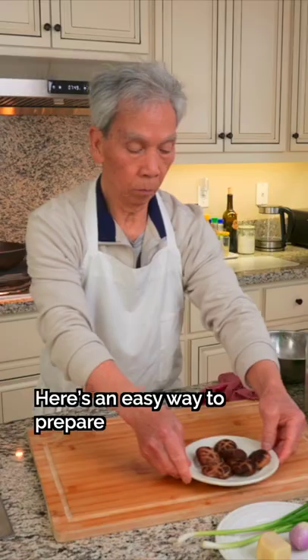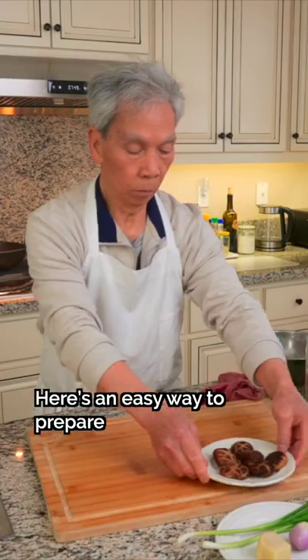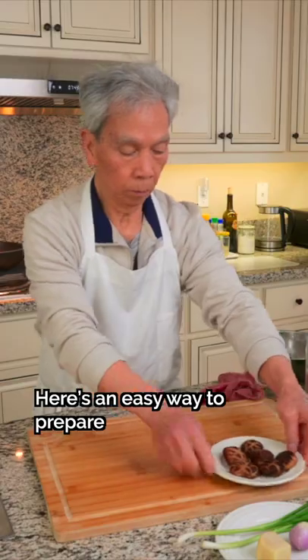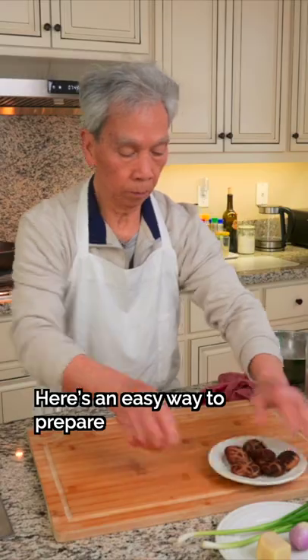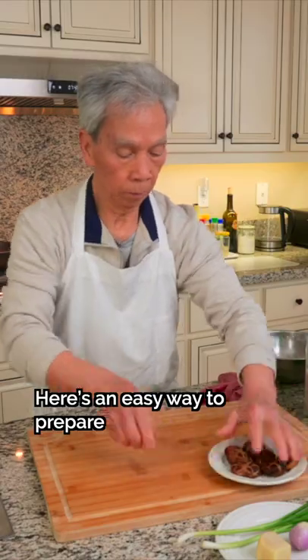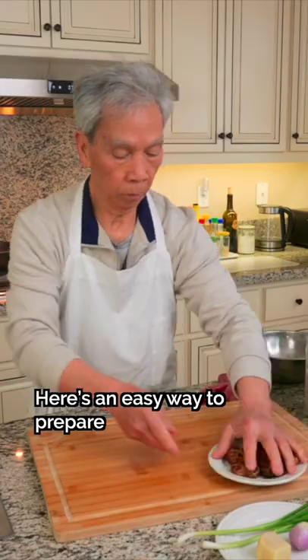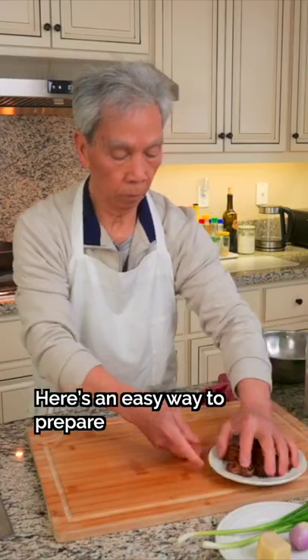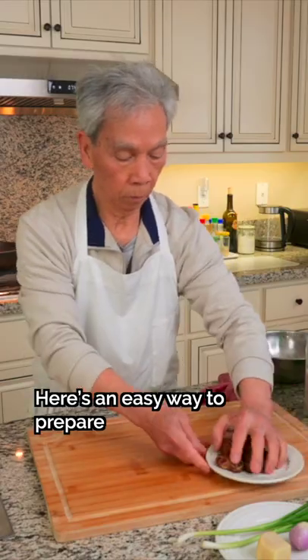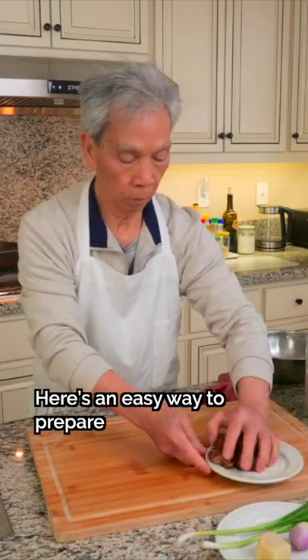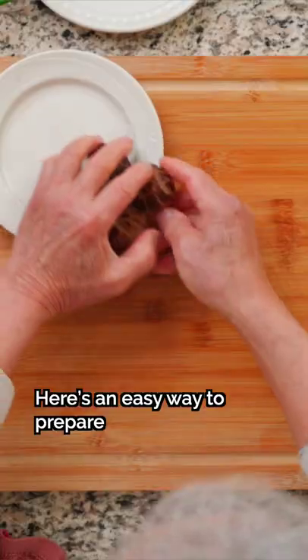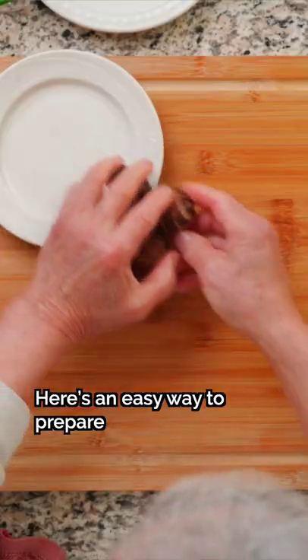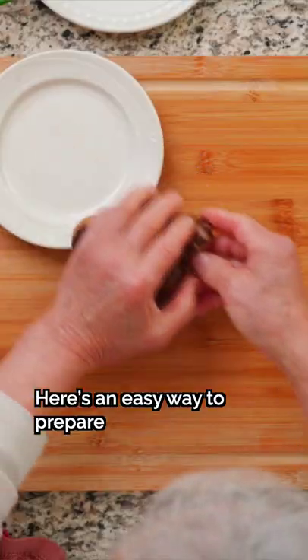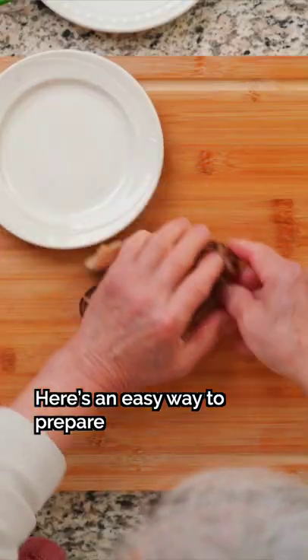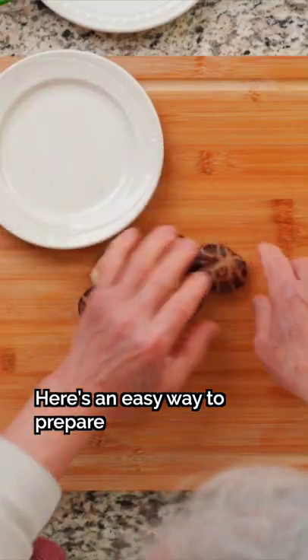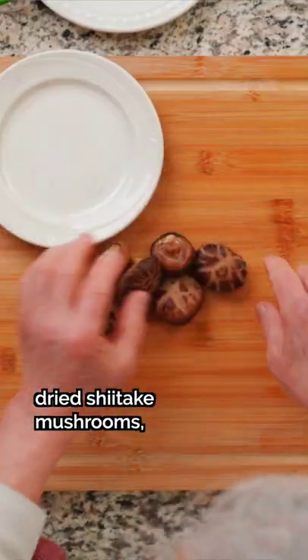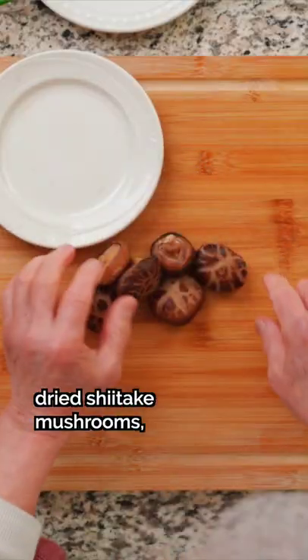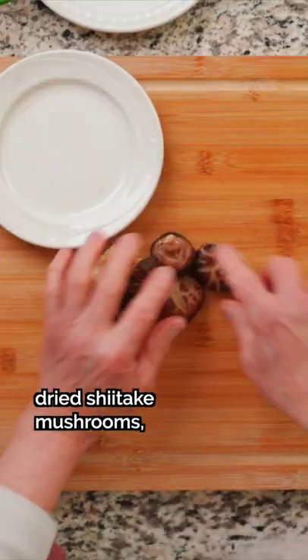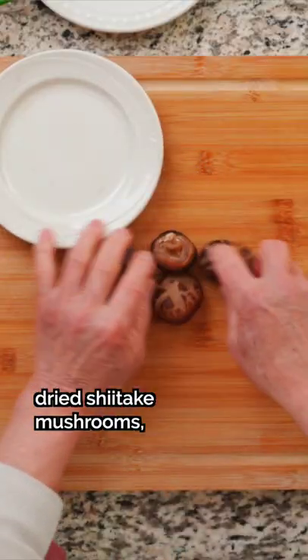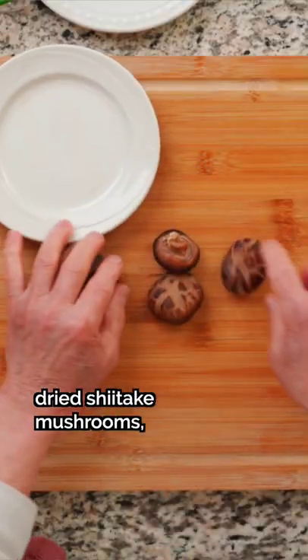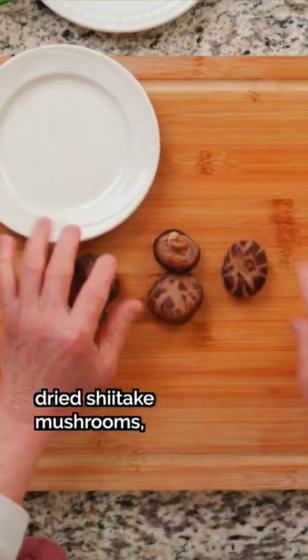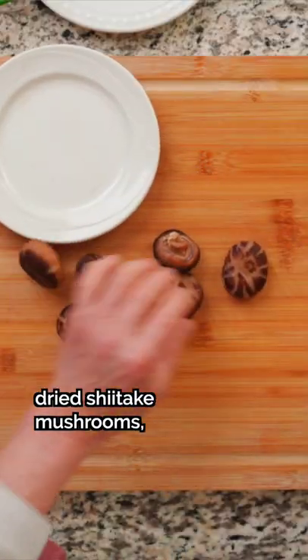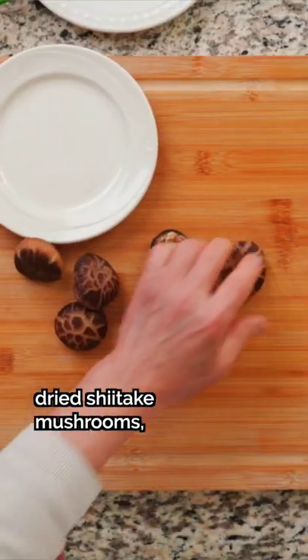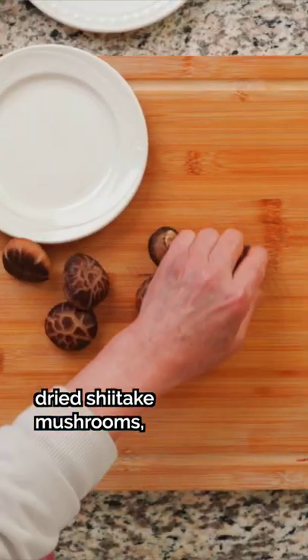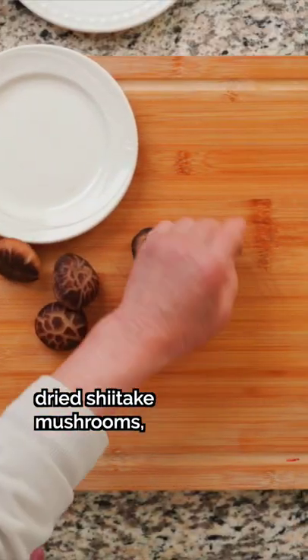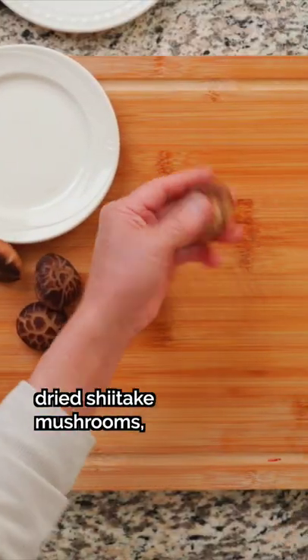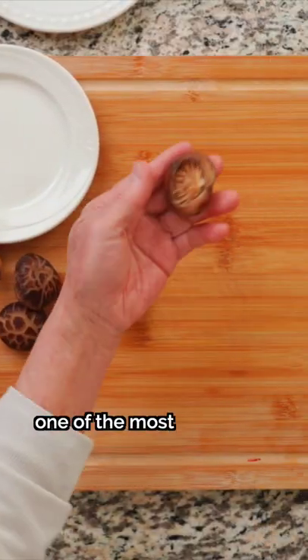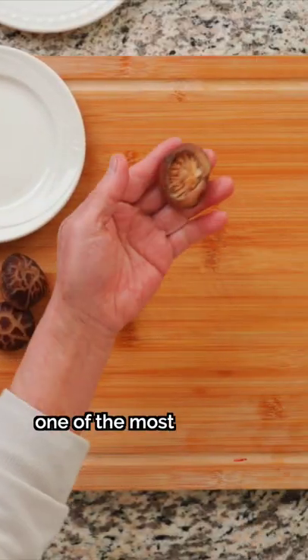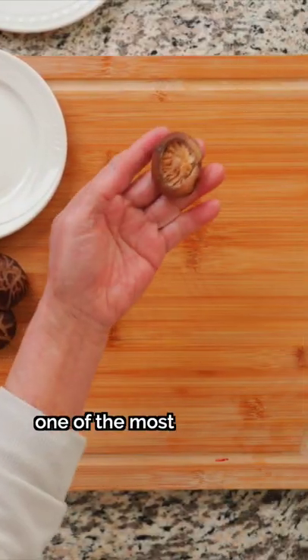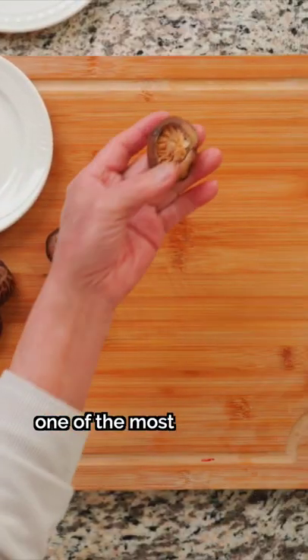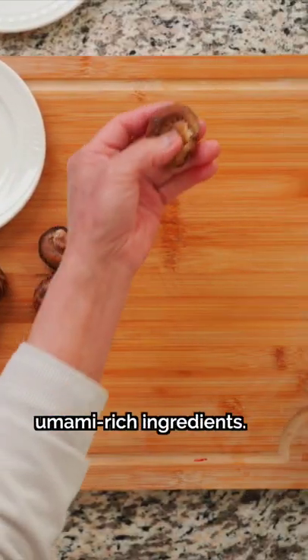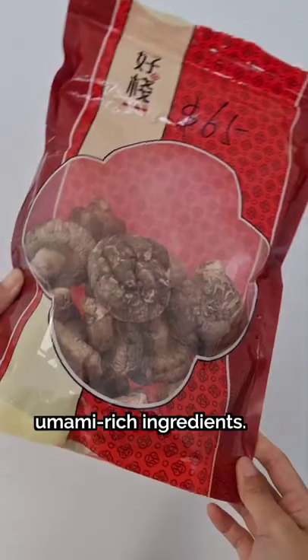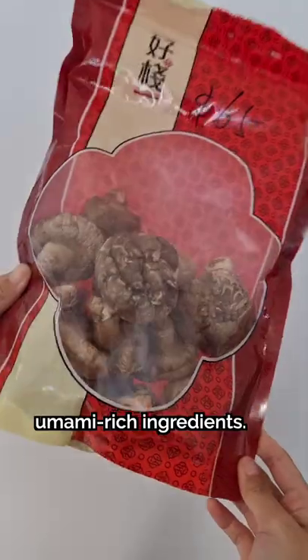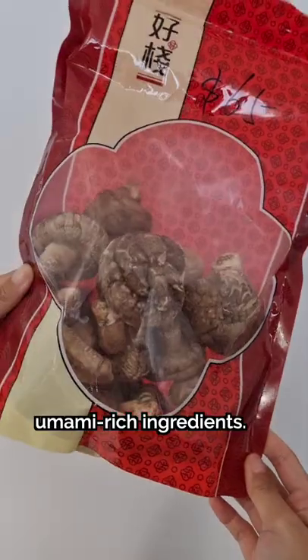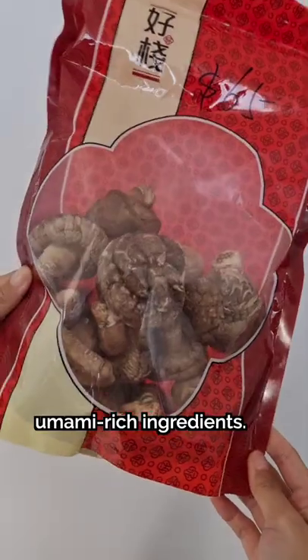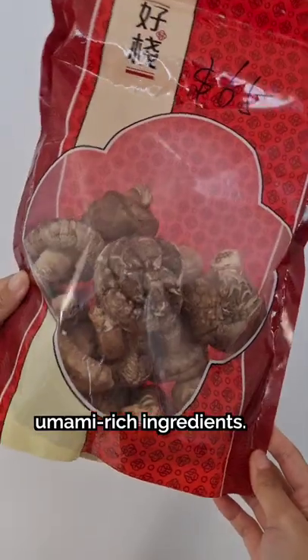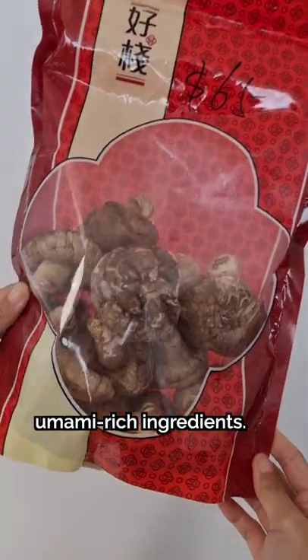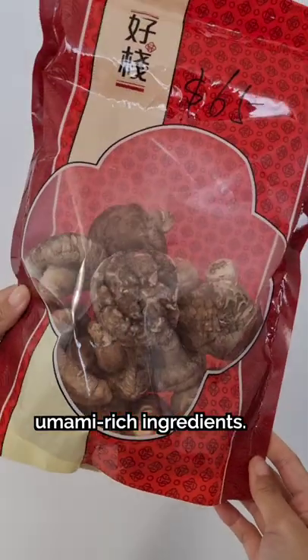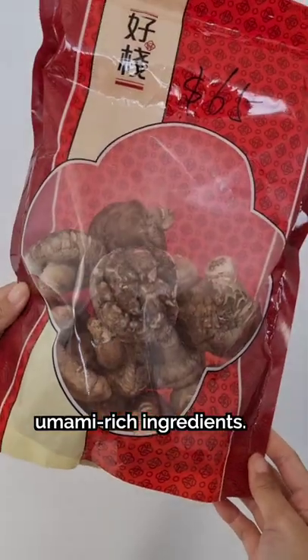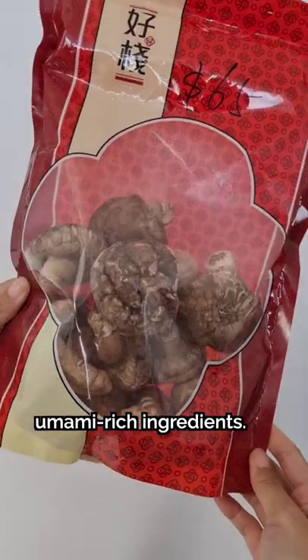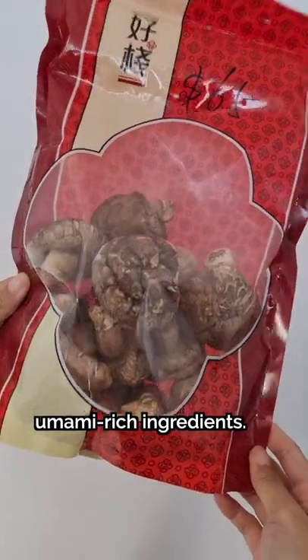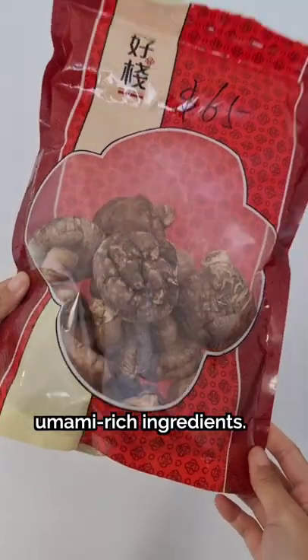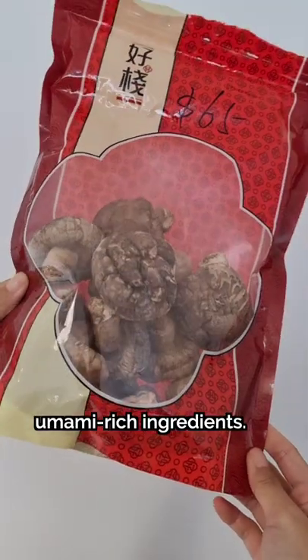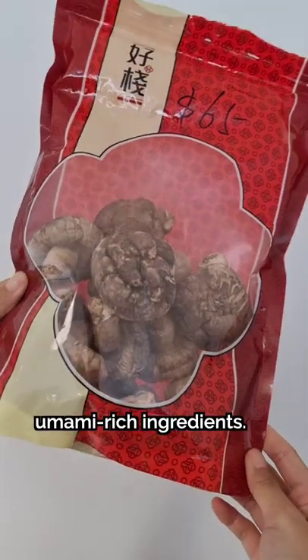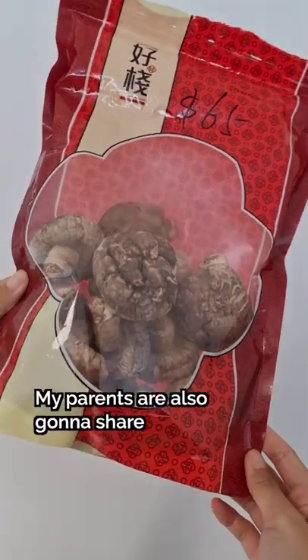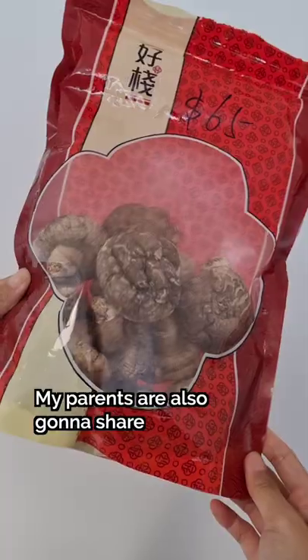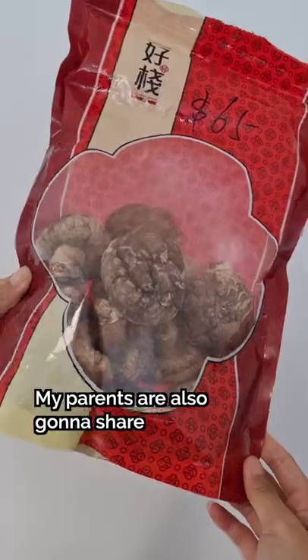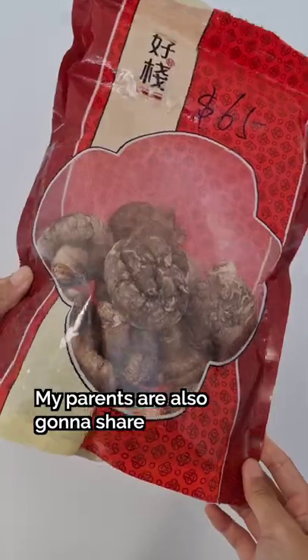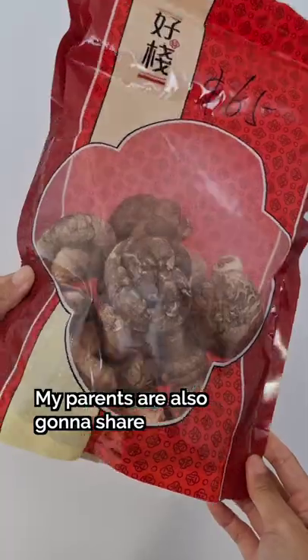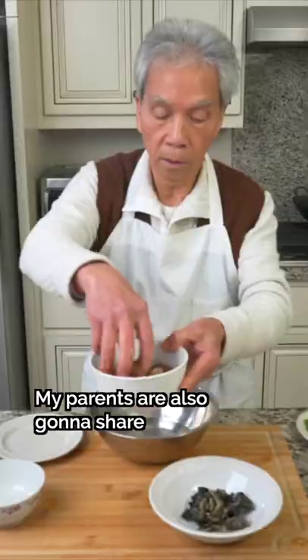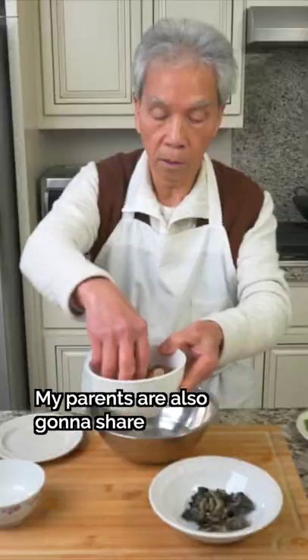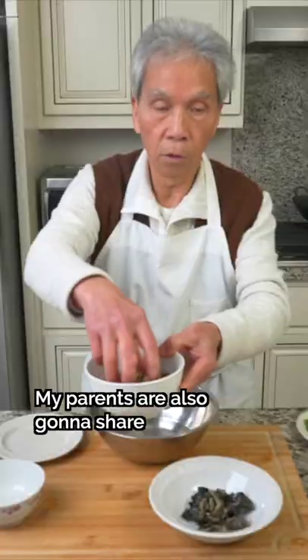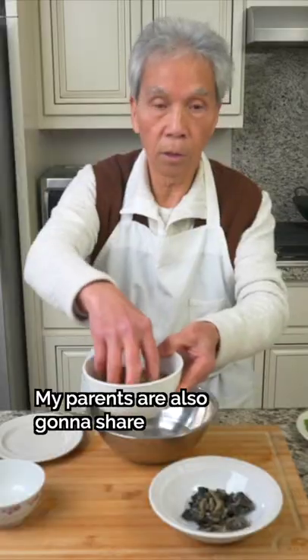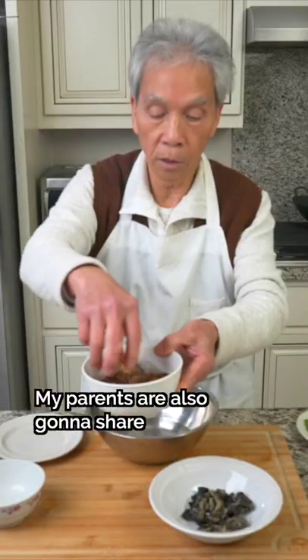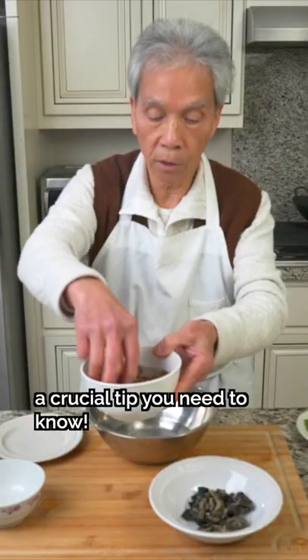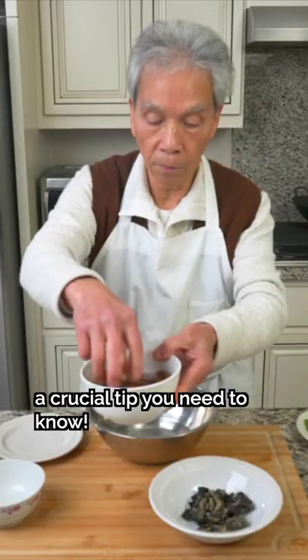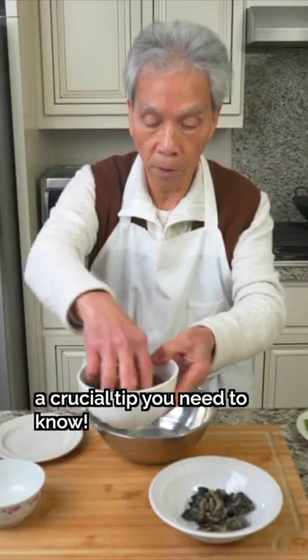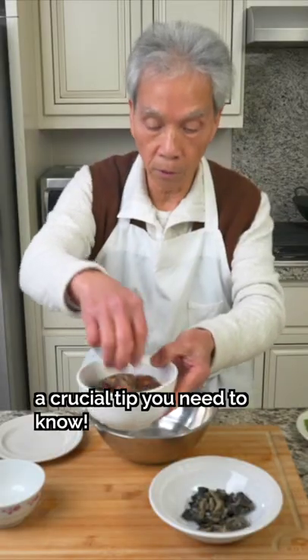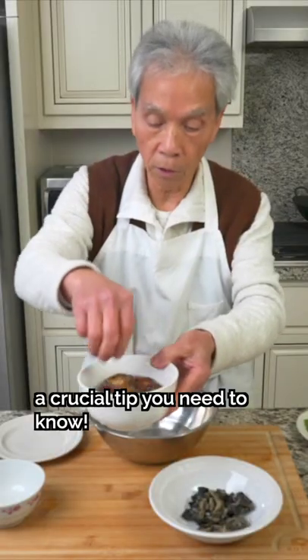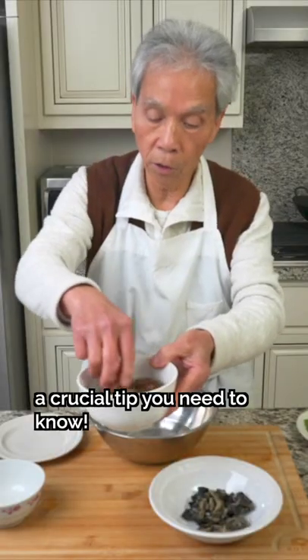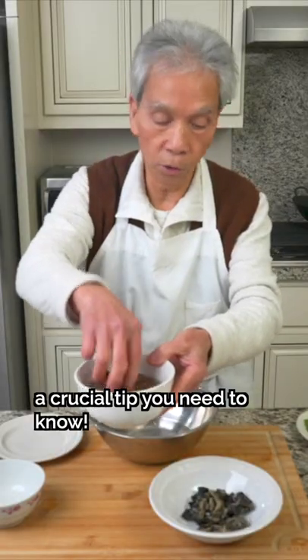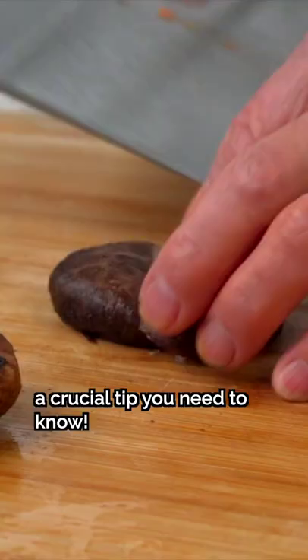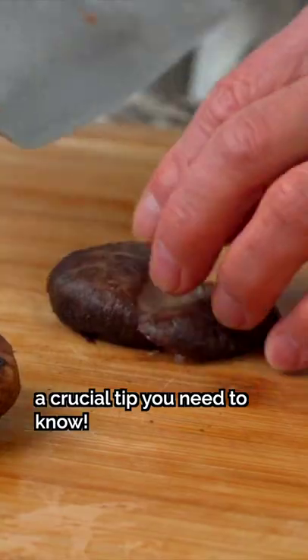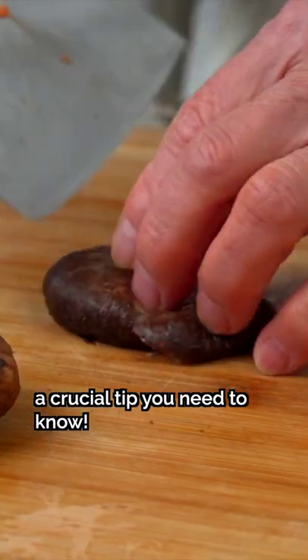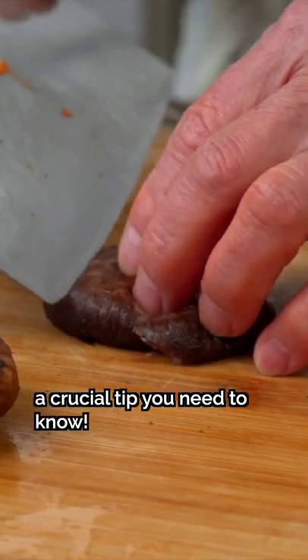Here's an easy way to prepare dried shiitake mushrooms, one of the most umami-rich ingredients. My parents are also going to share a crucial tip you need to know.